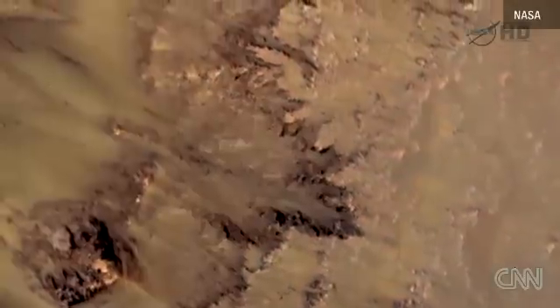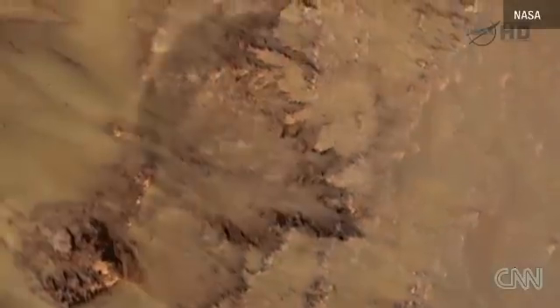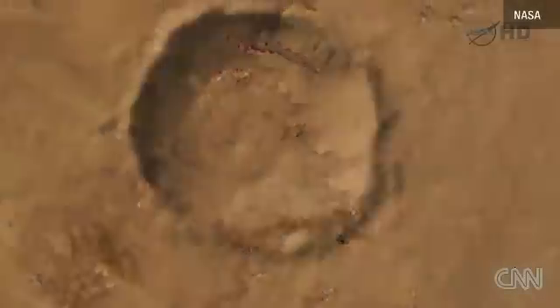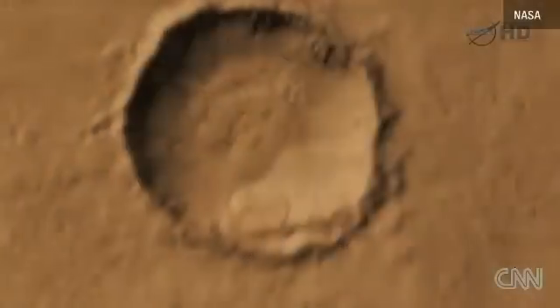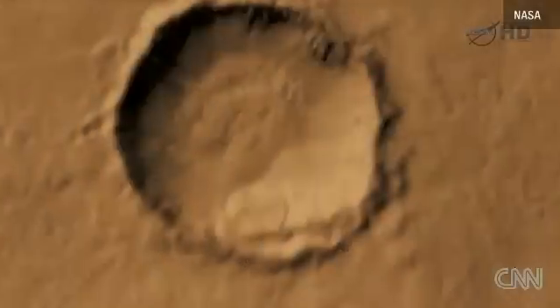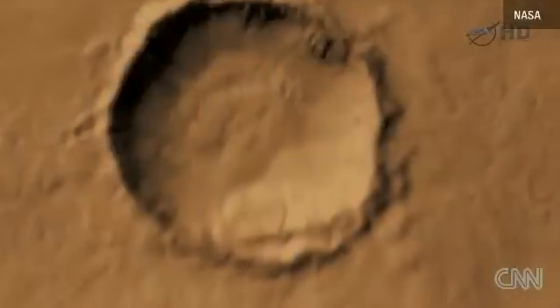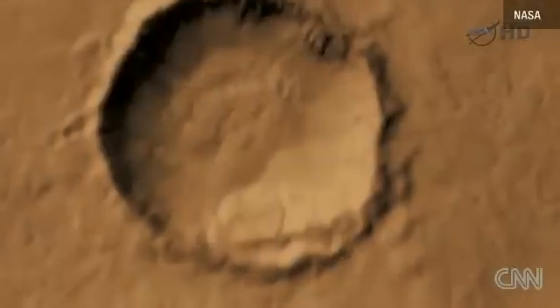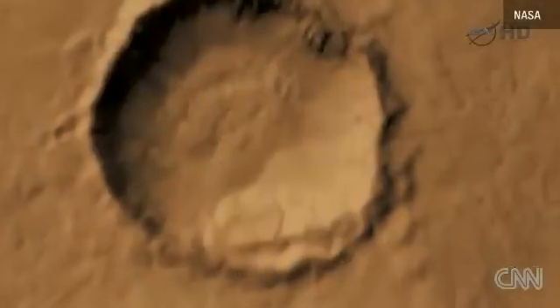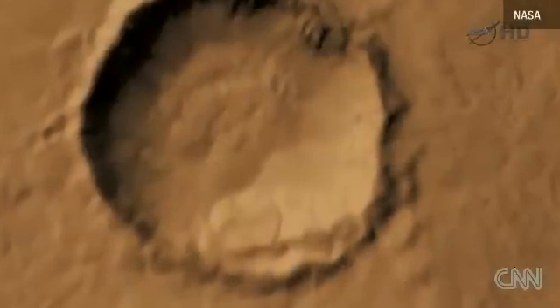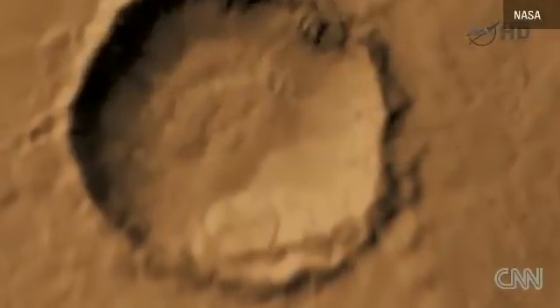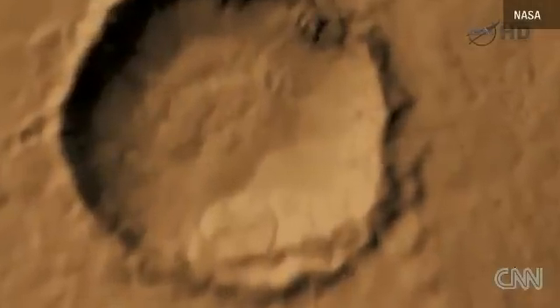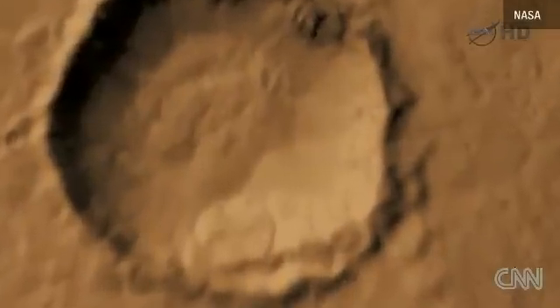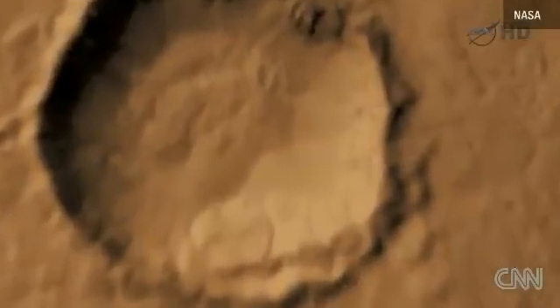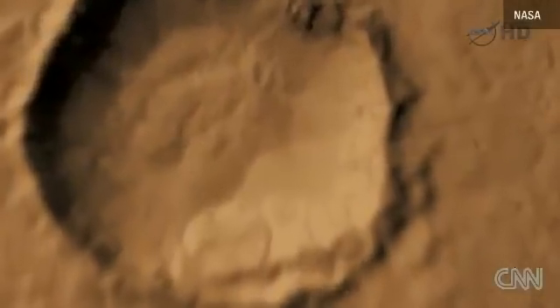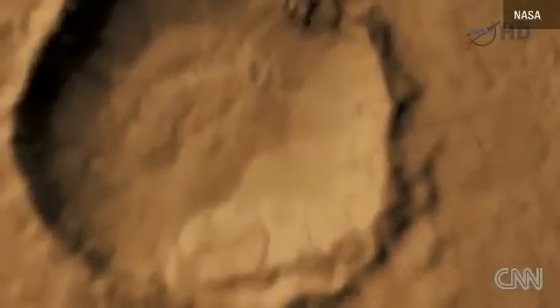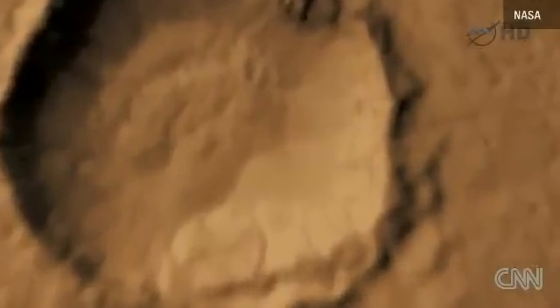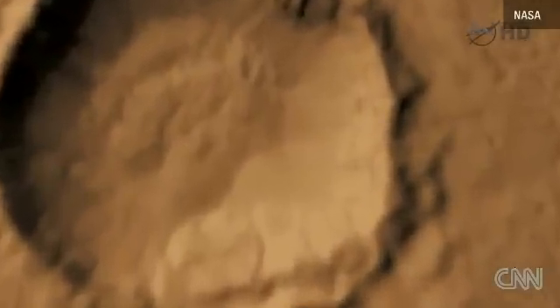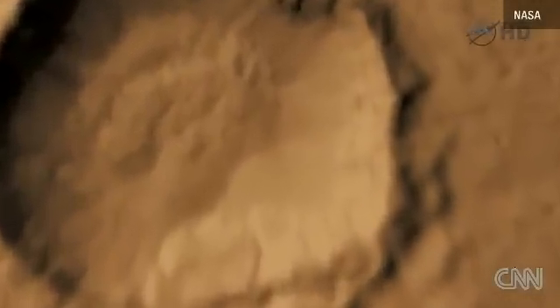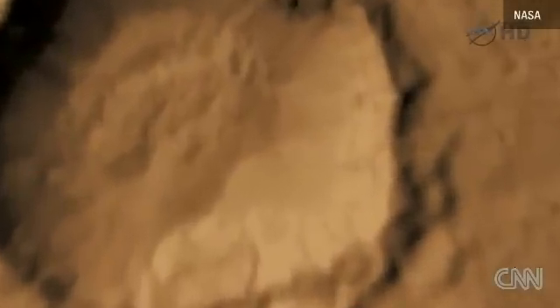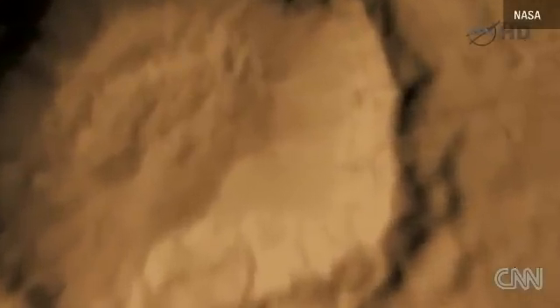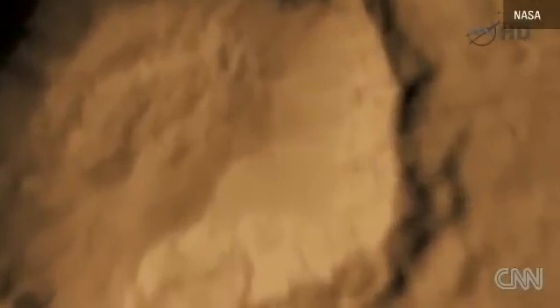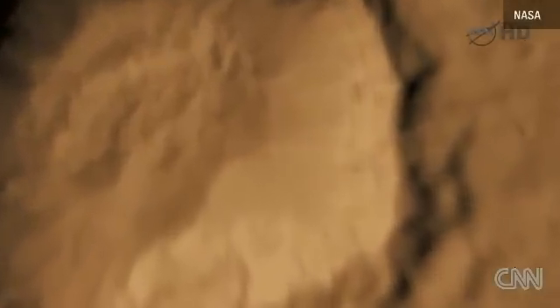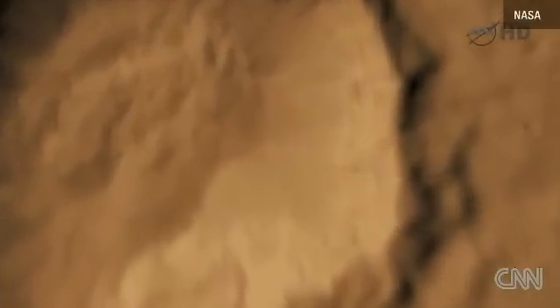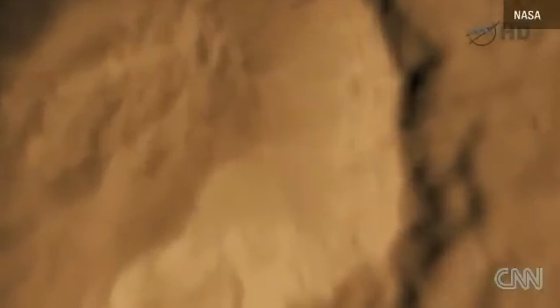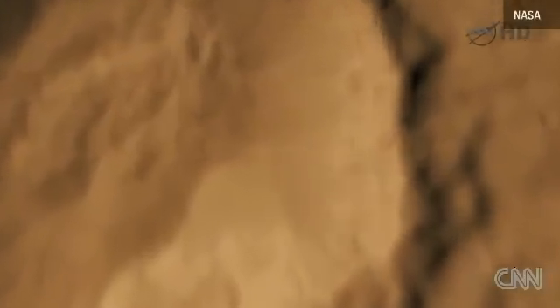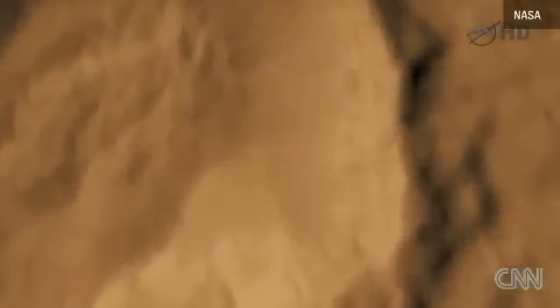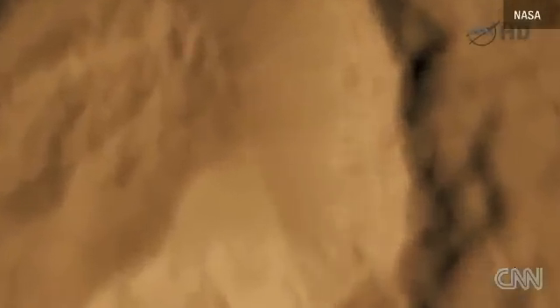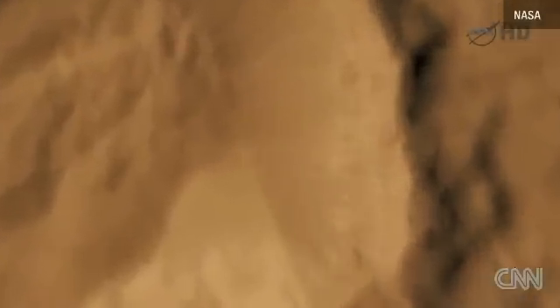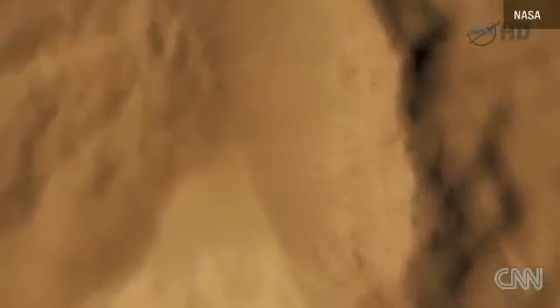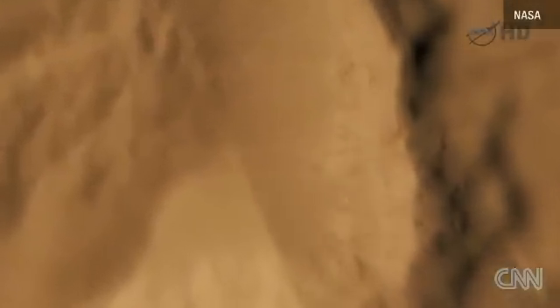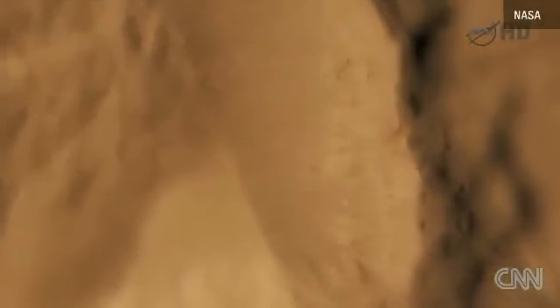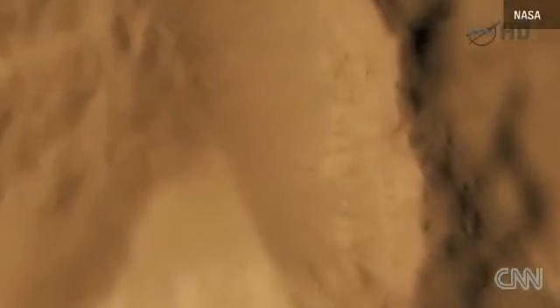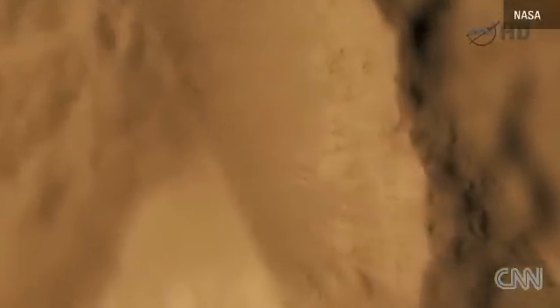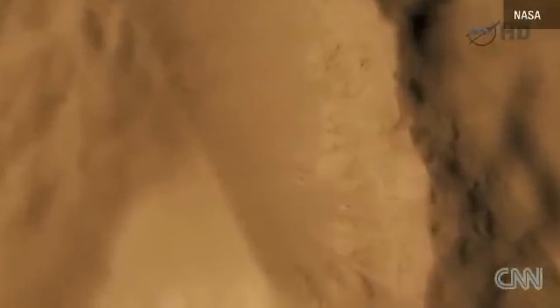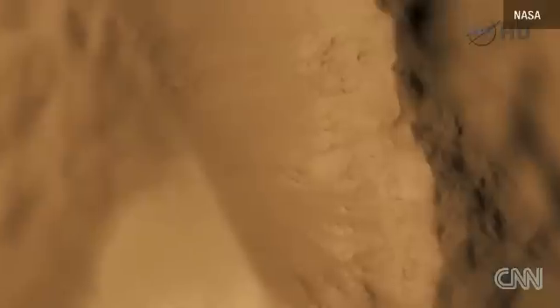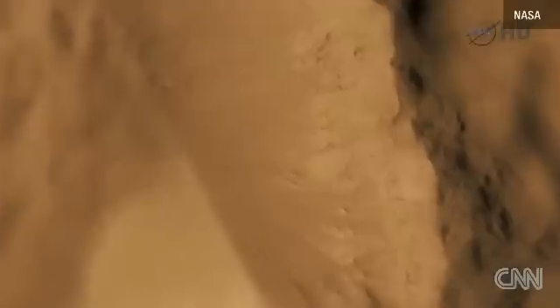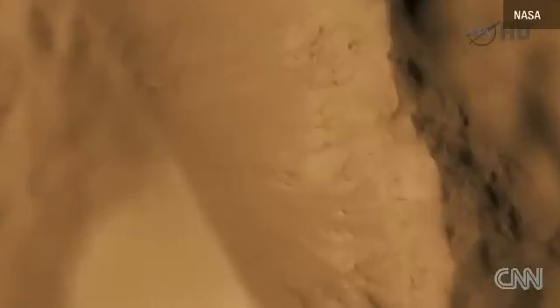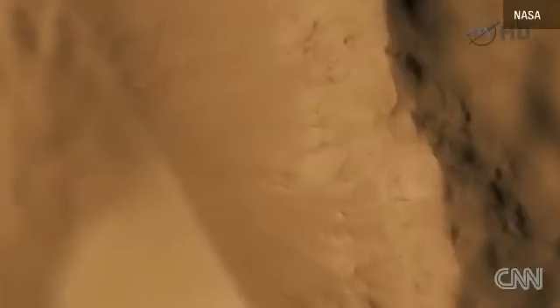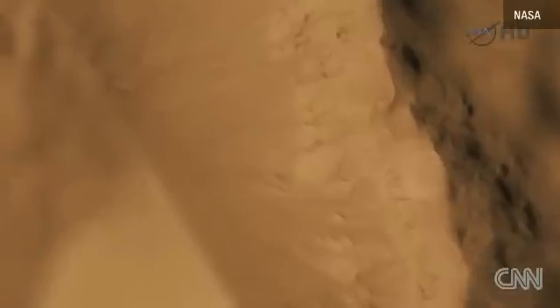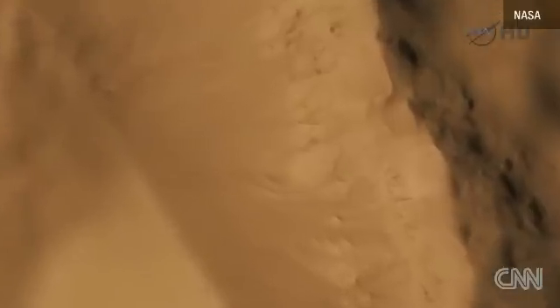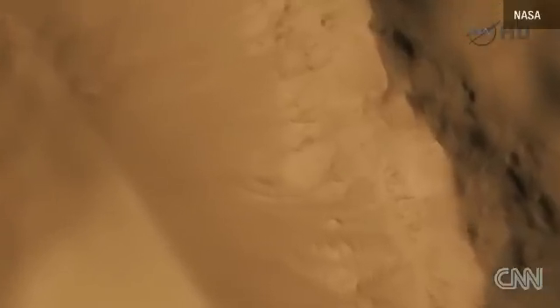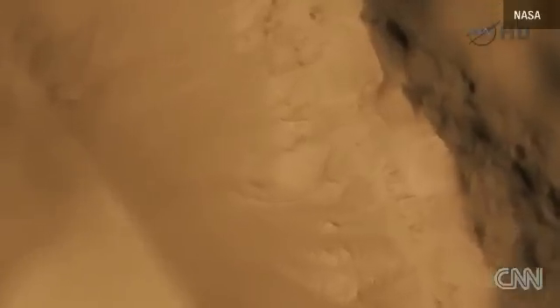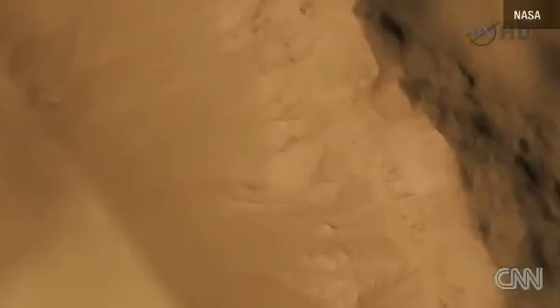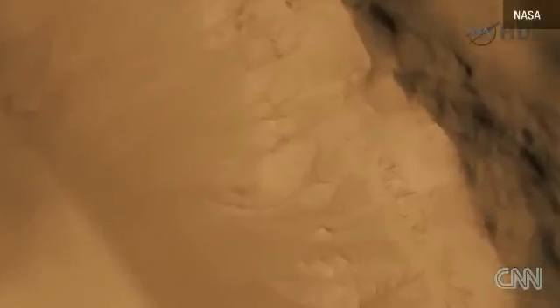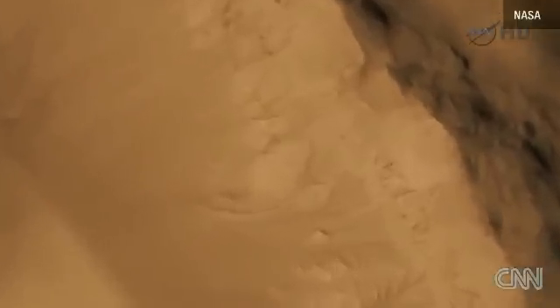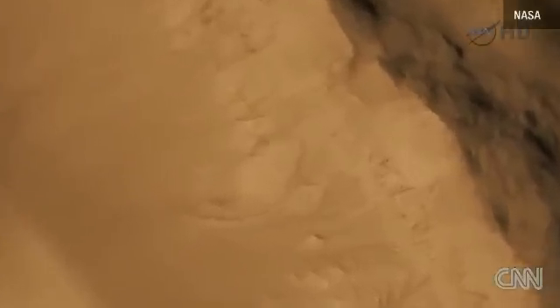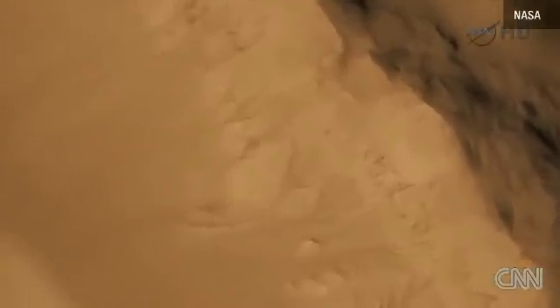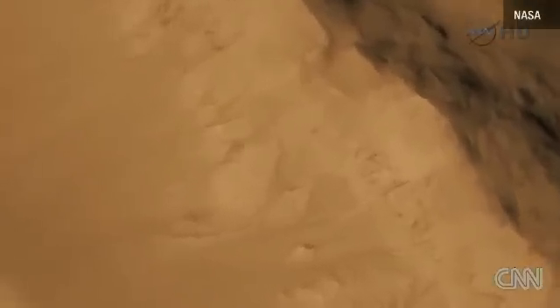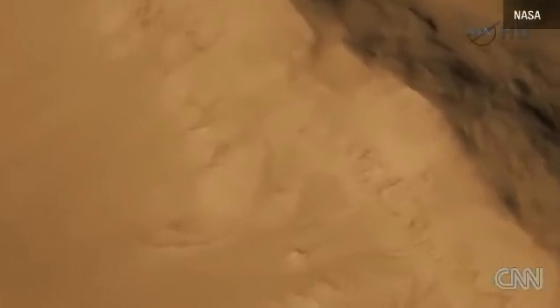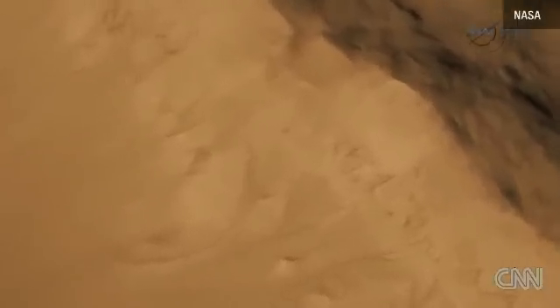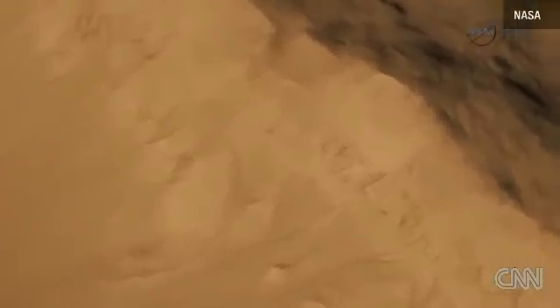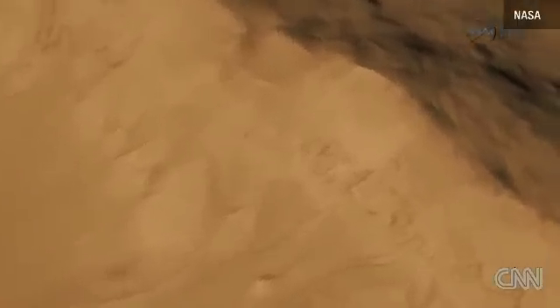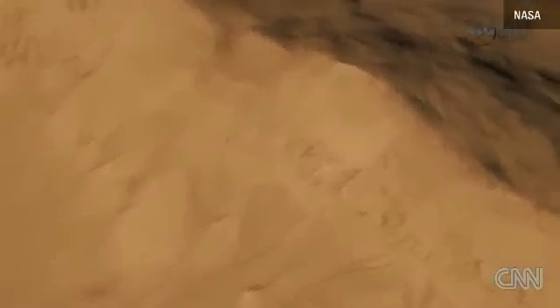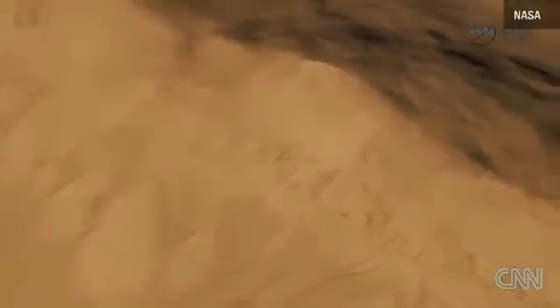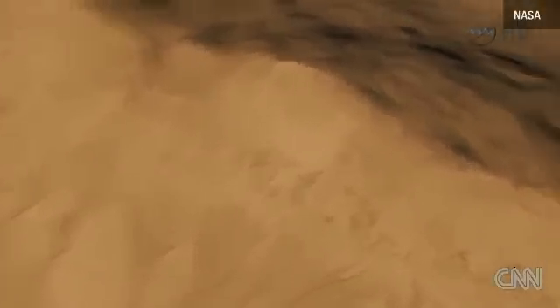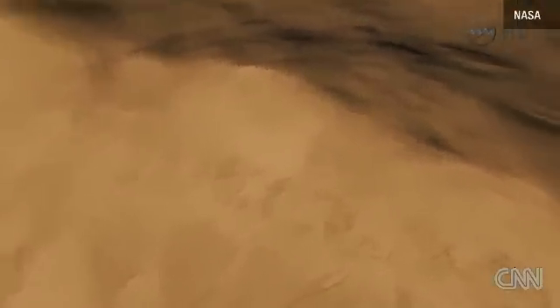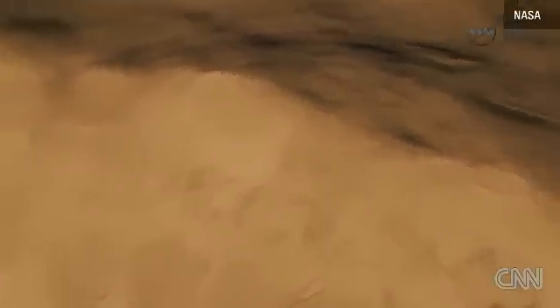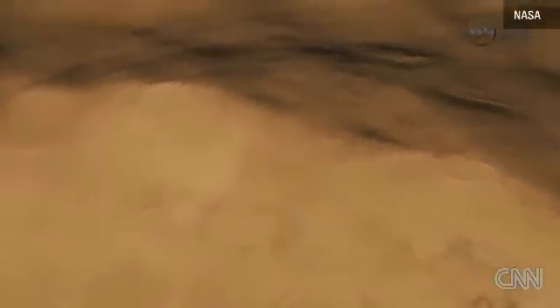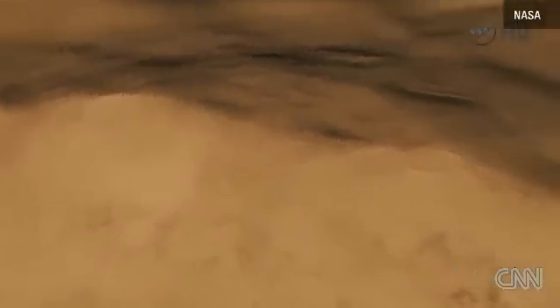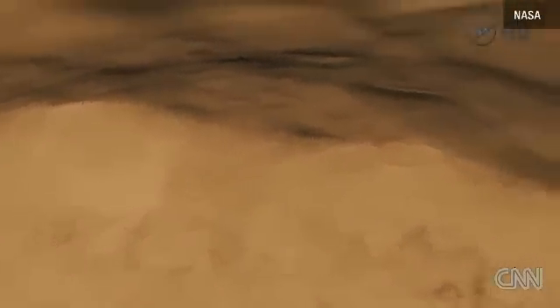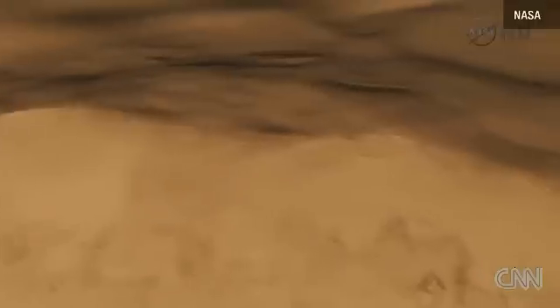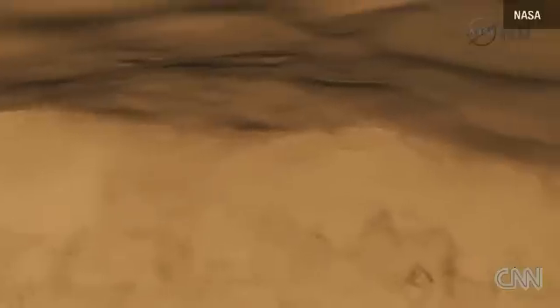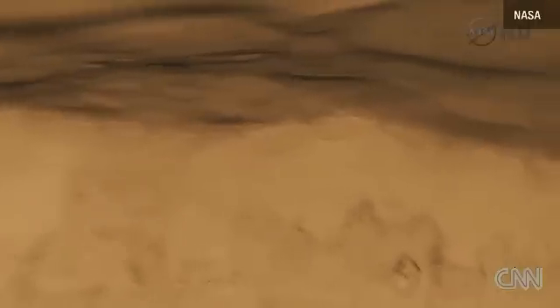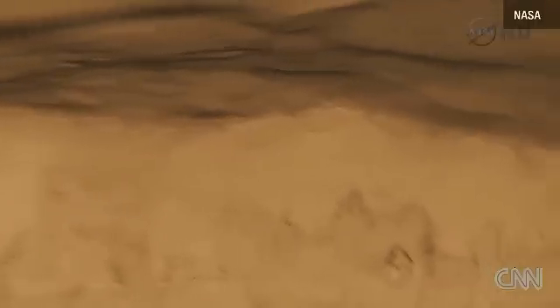The other possibility is that, similar to what Lisa showed, there are actually pockets of brine in the crust.